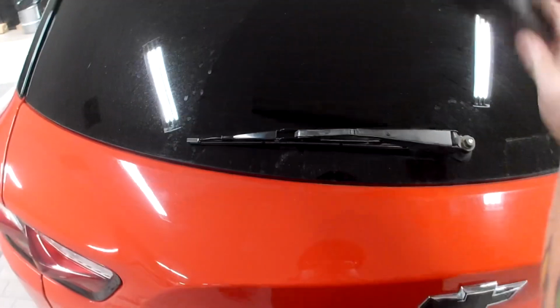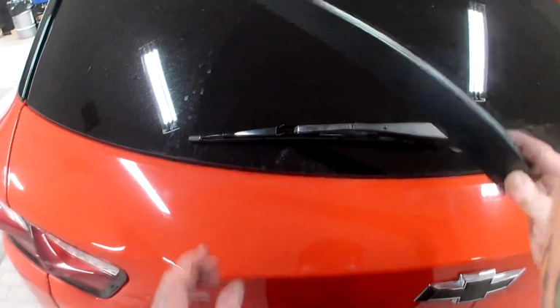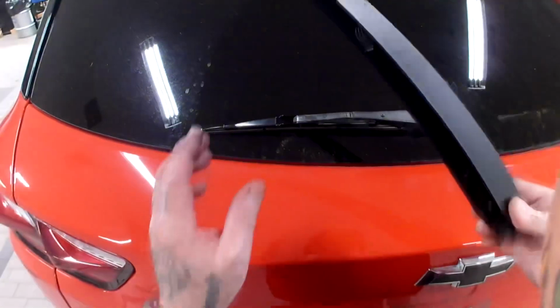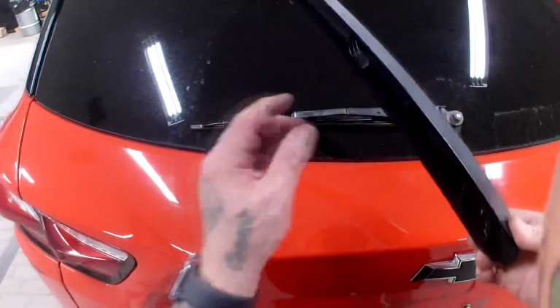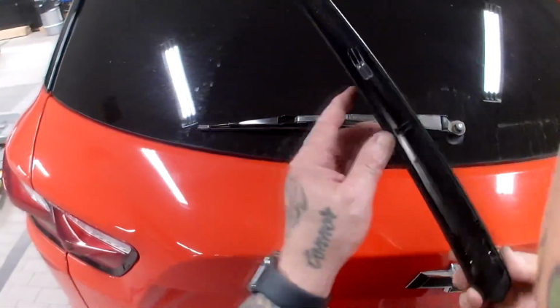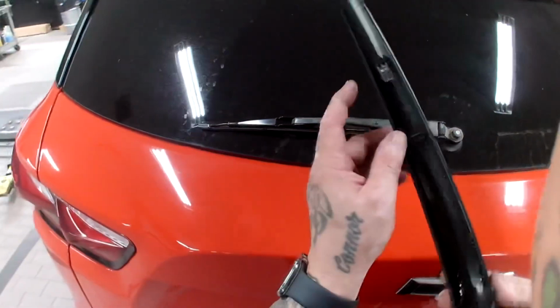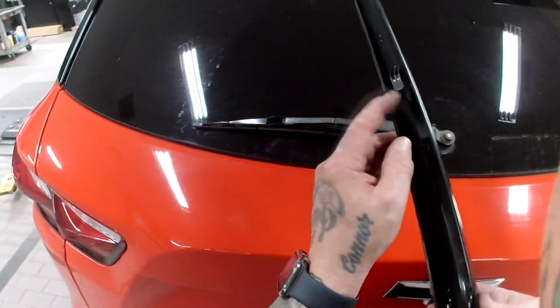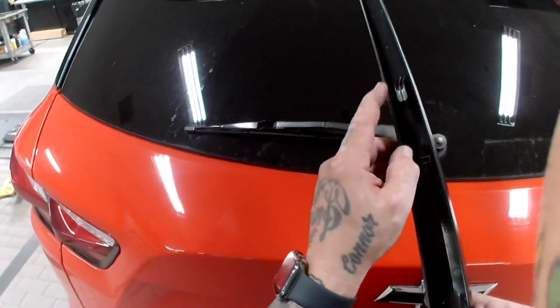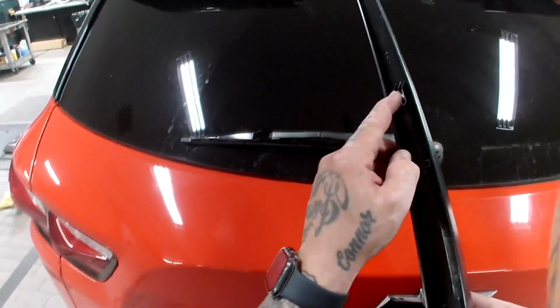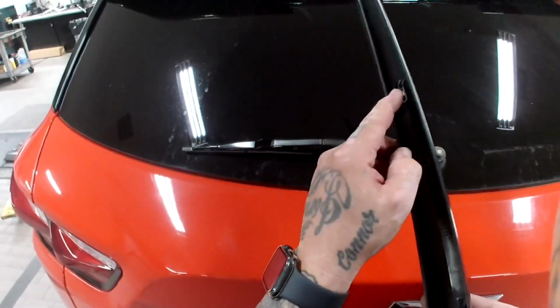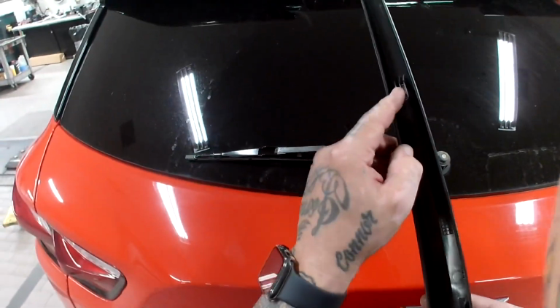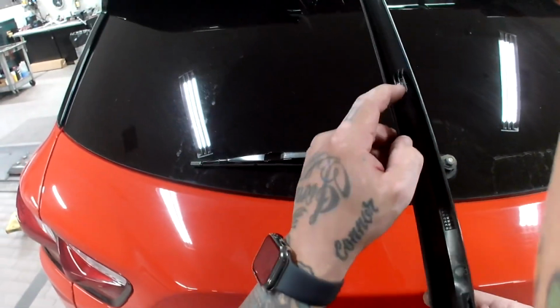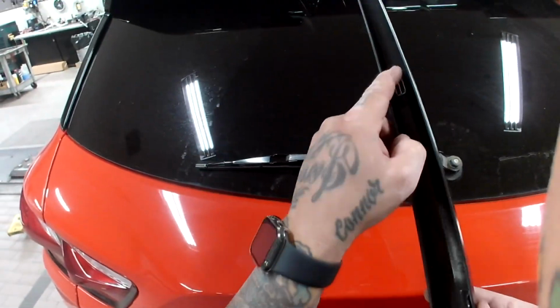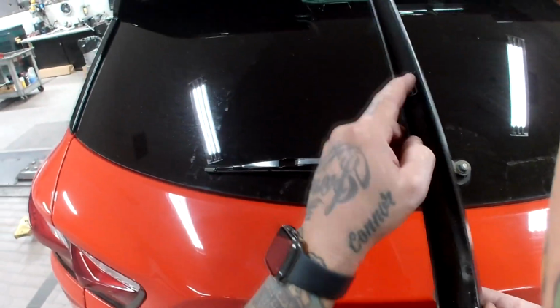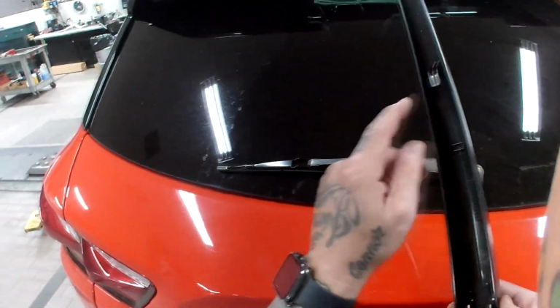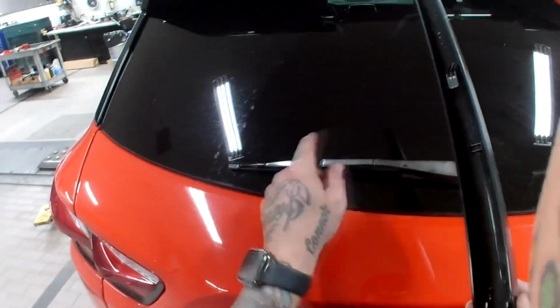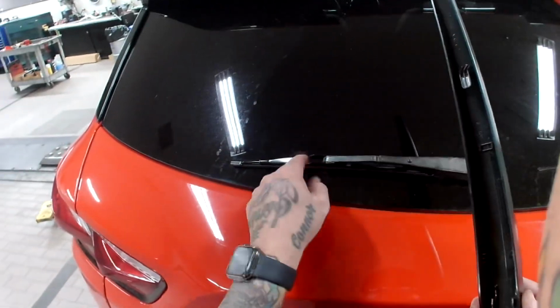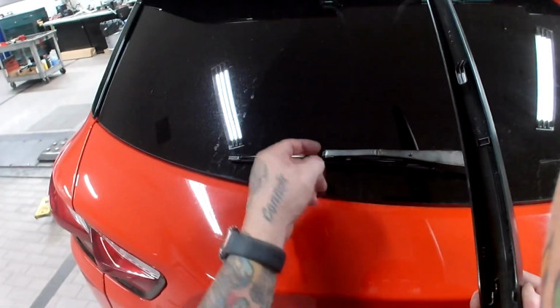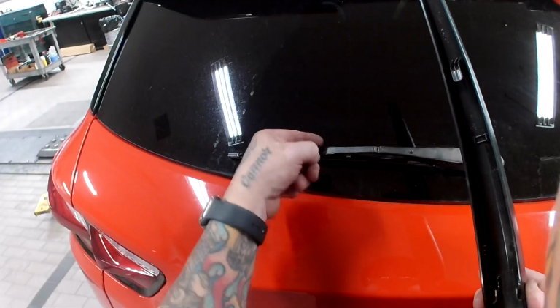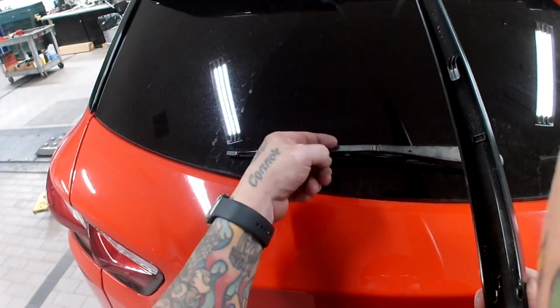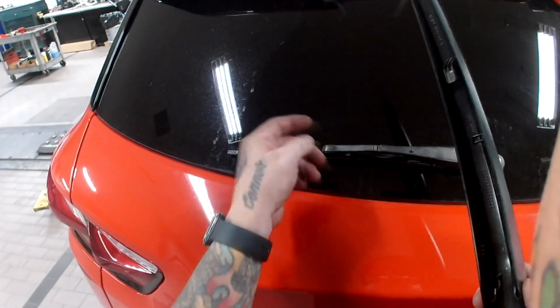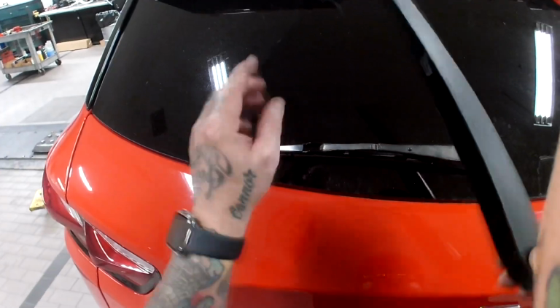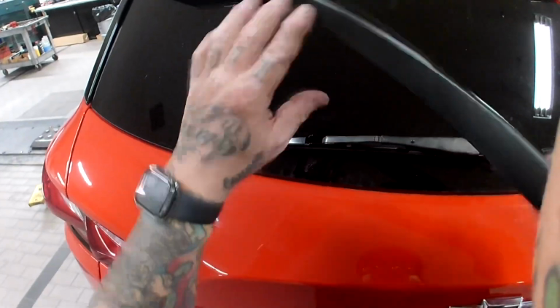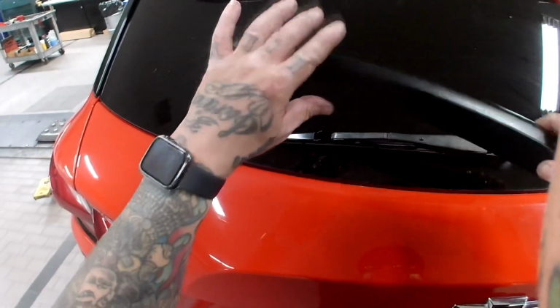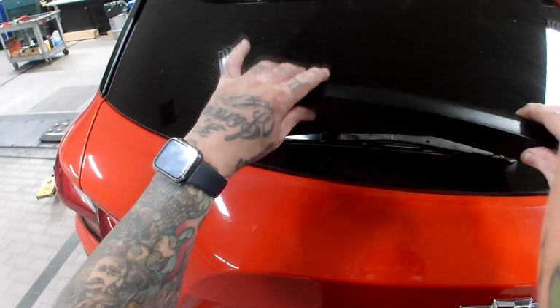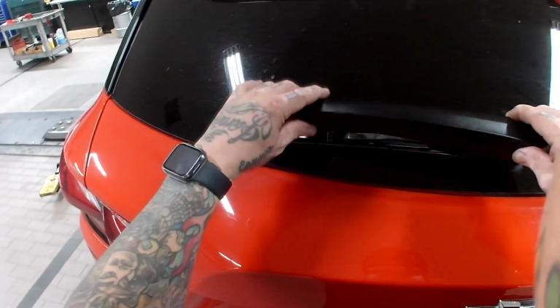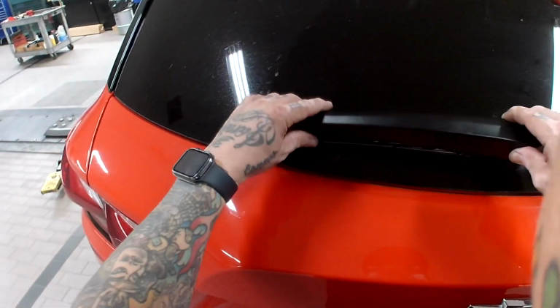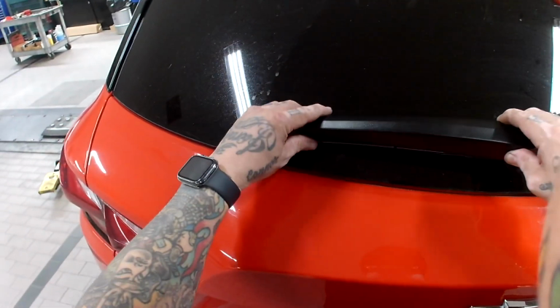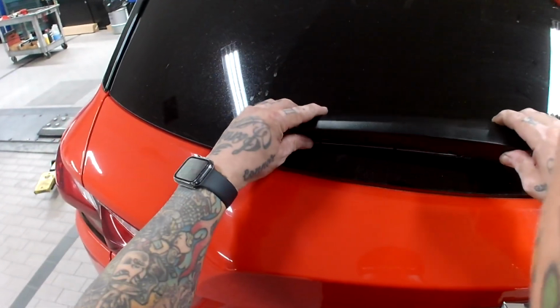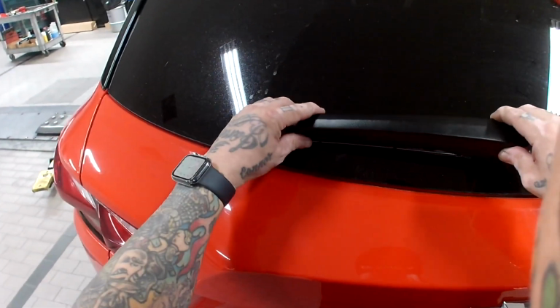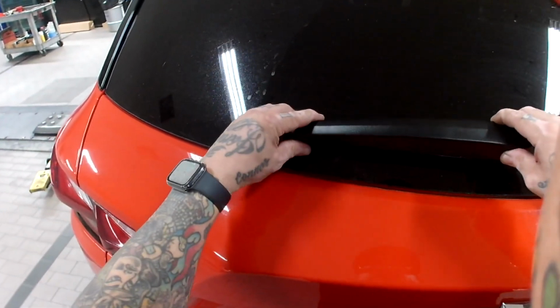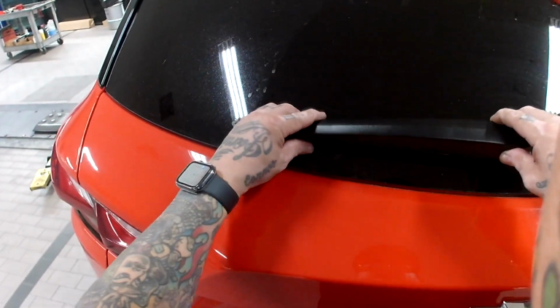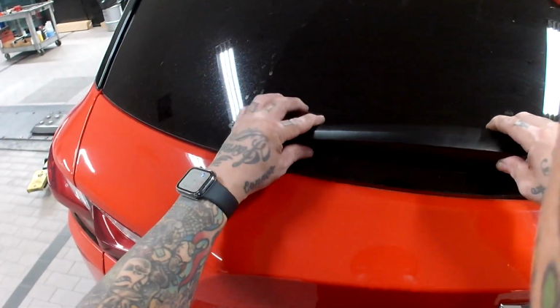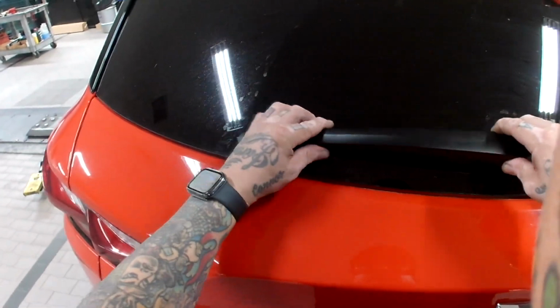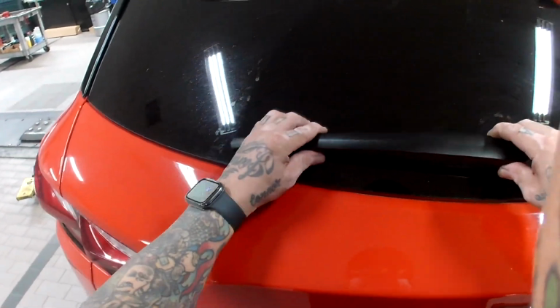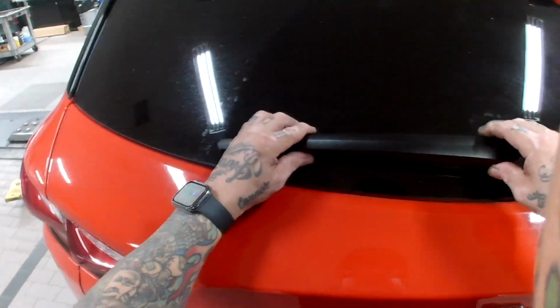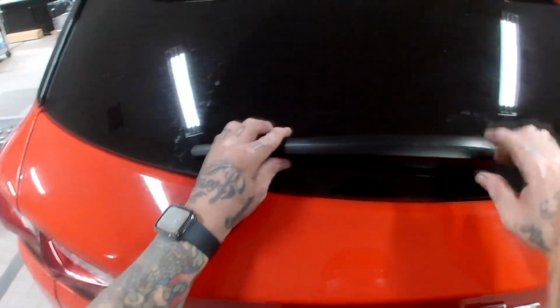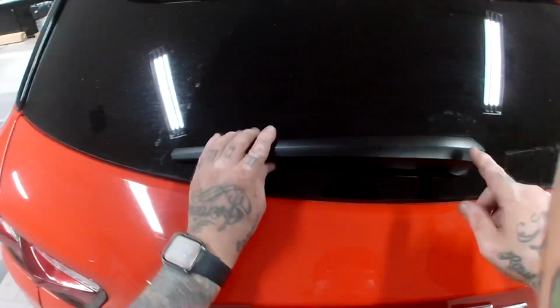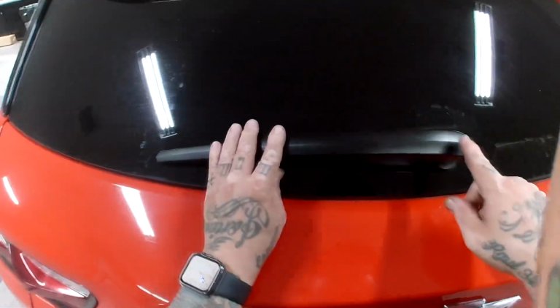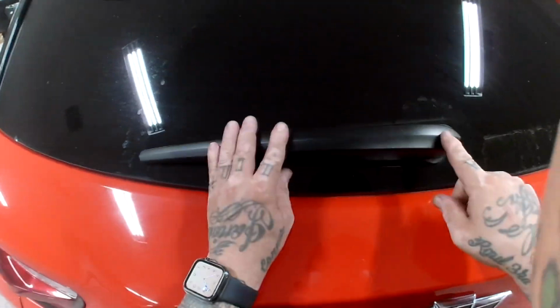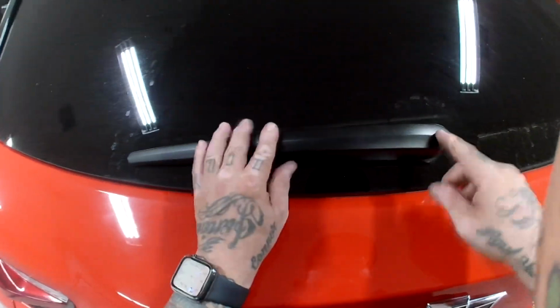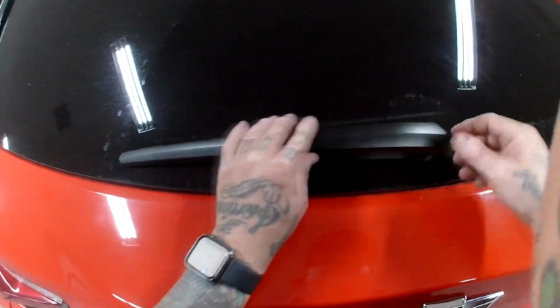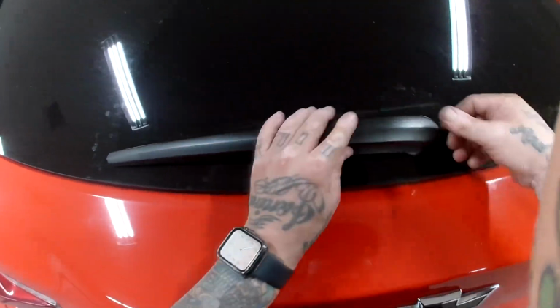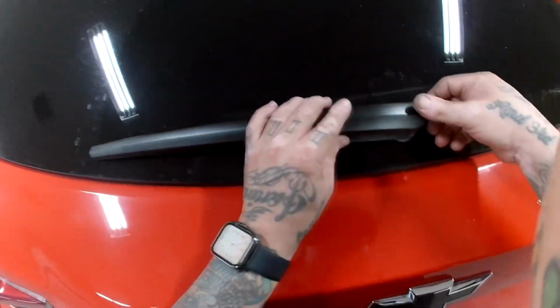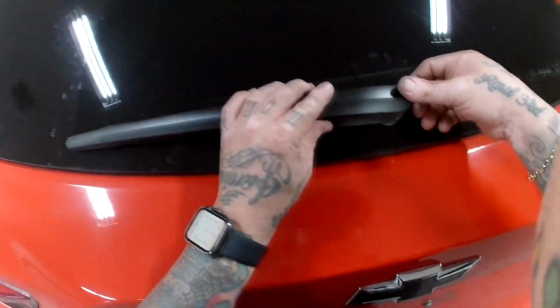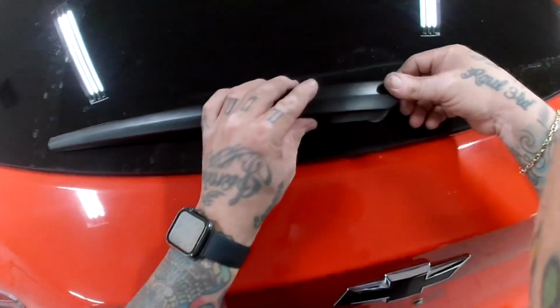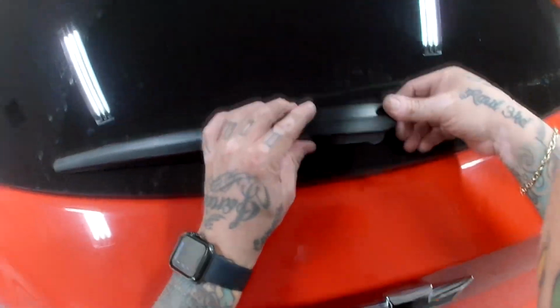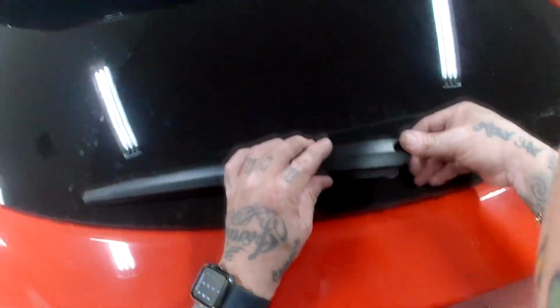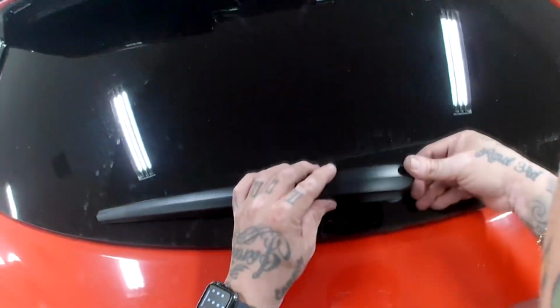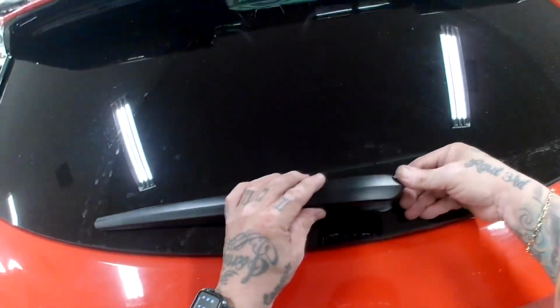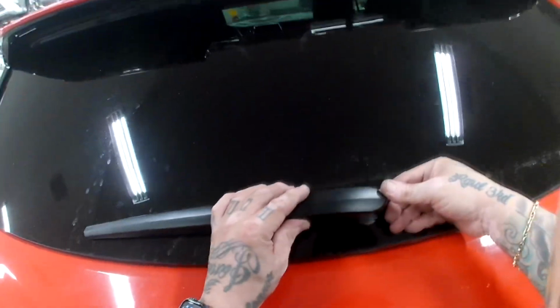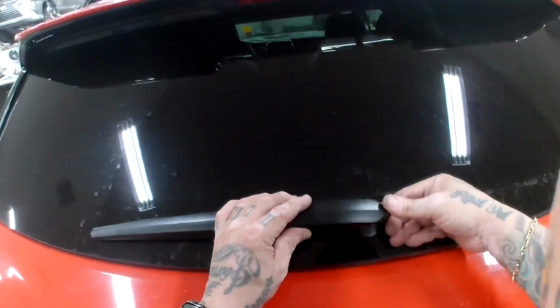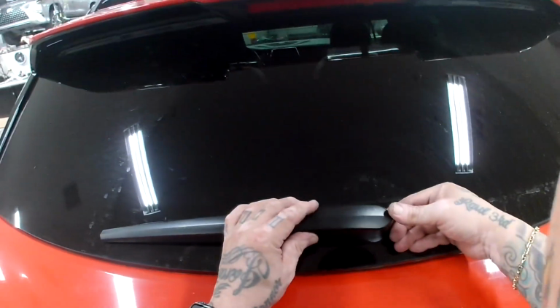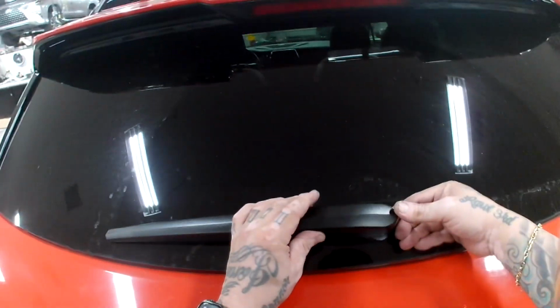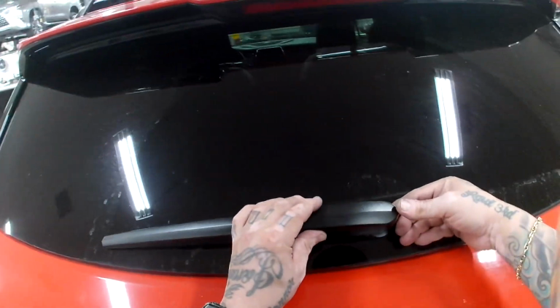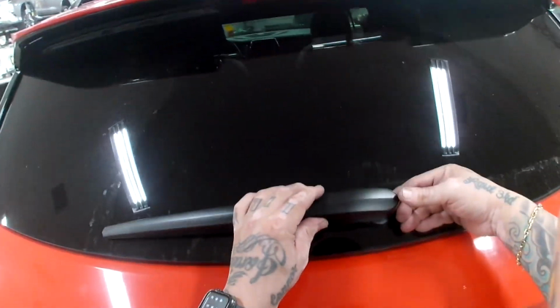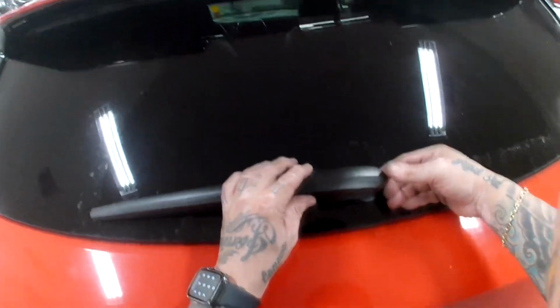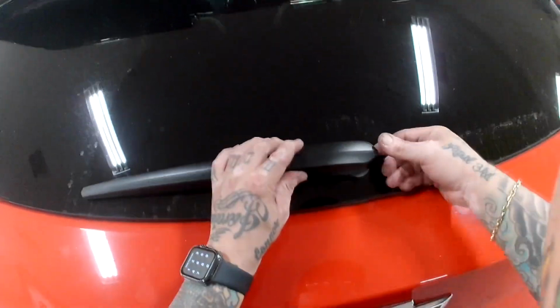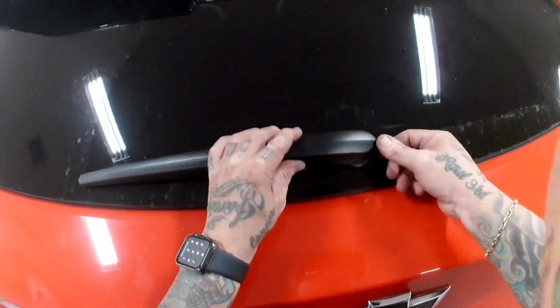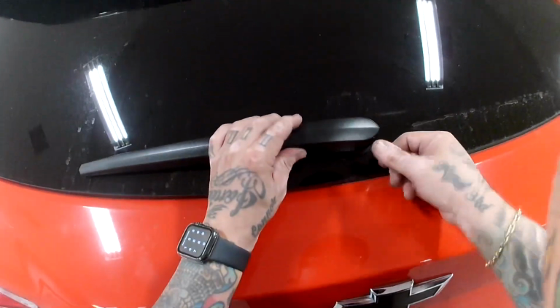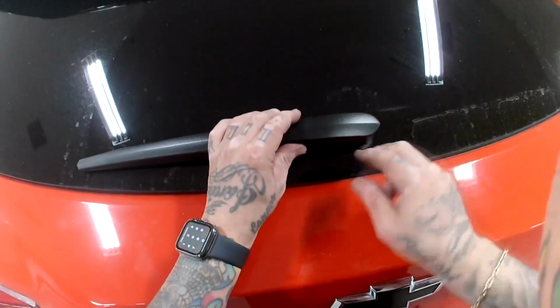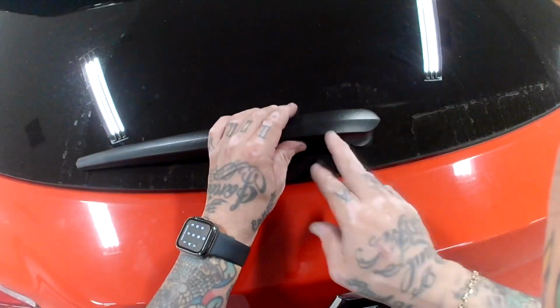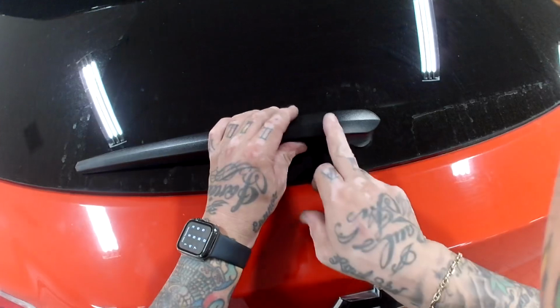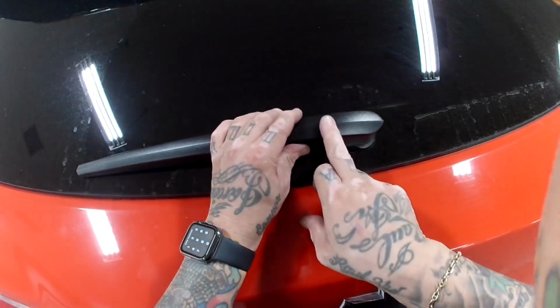Now we're going to put the cover back on. This little hook right here is going to hook into there. Then when it comes to the back, just watch — I'm going to push it into place.